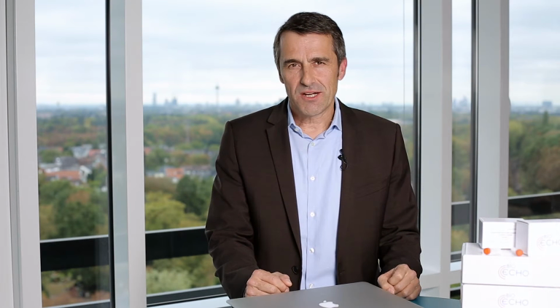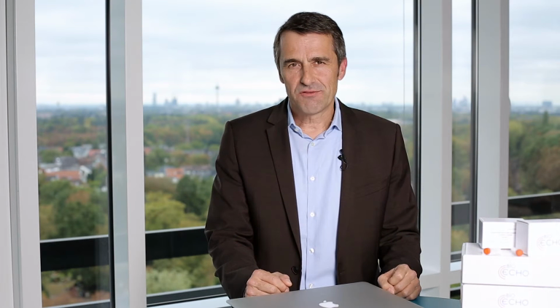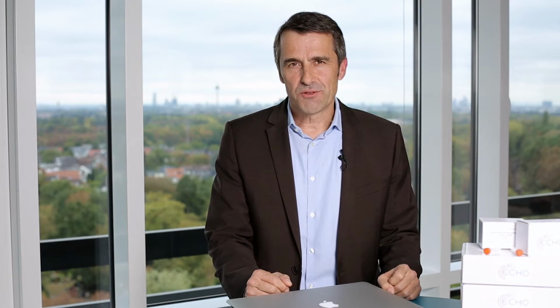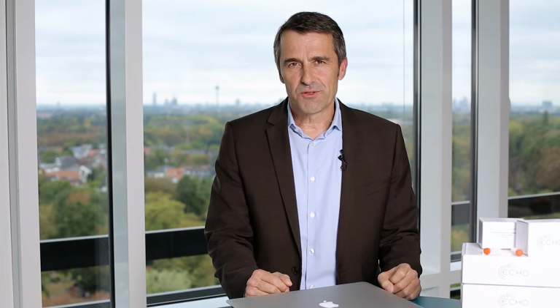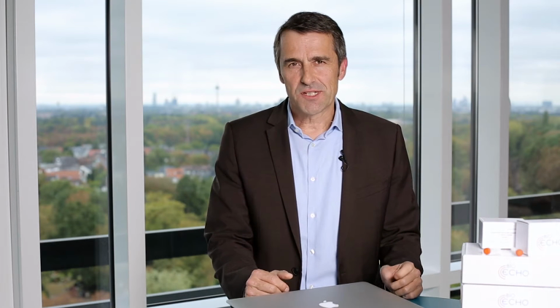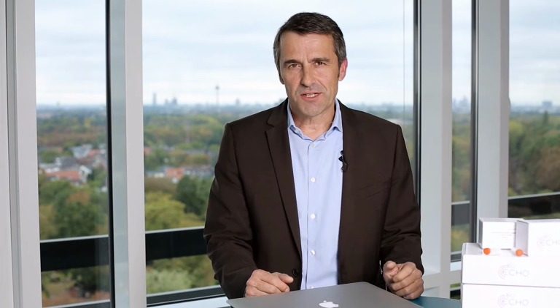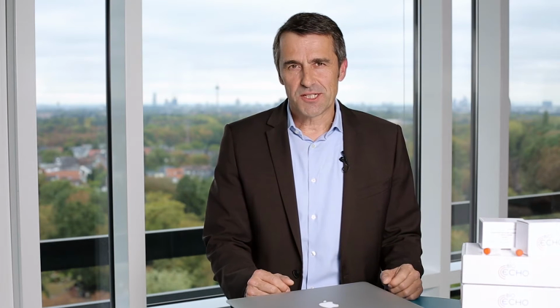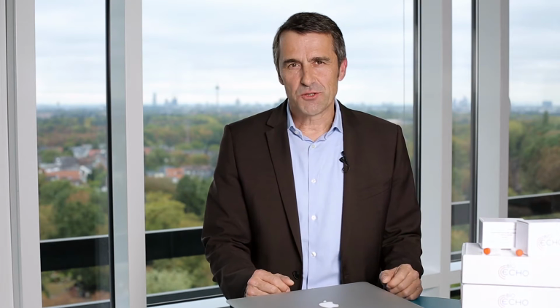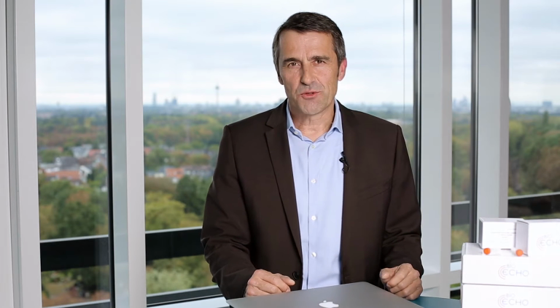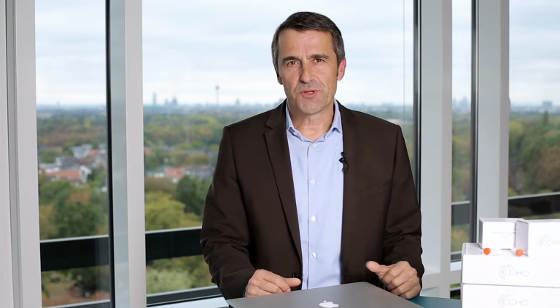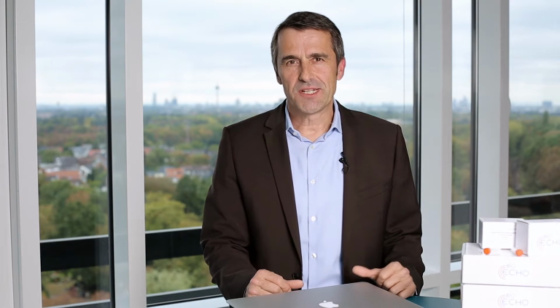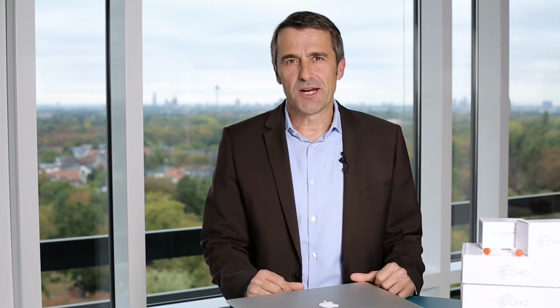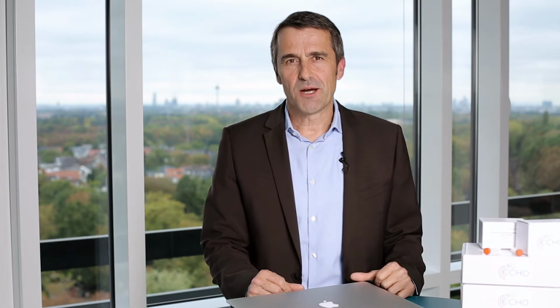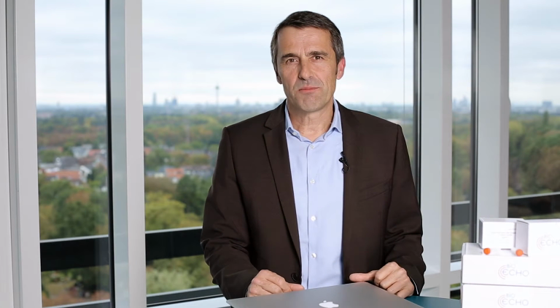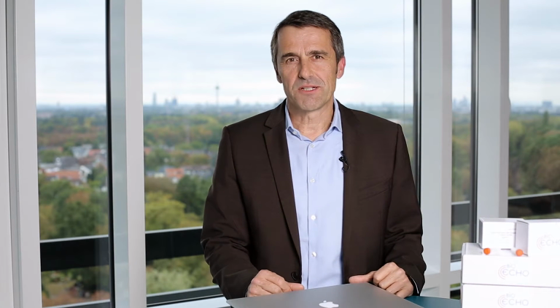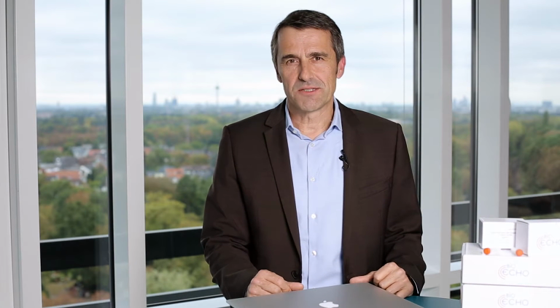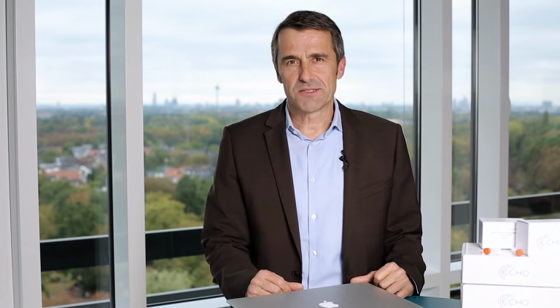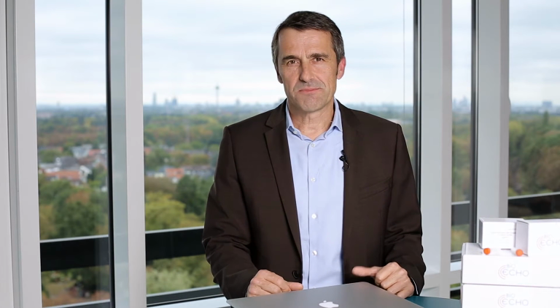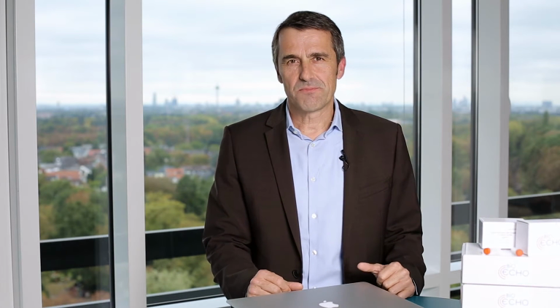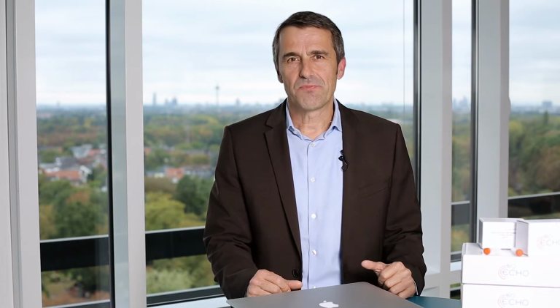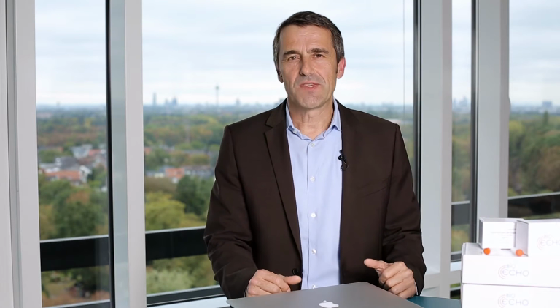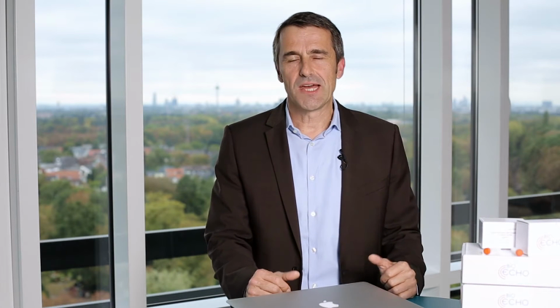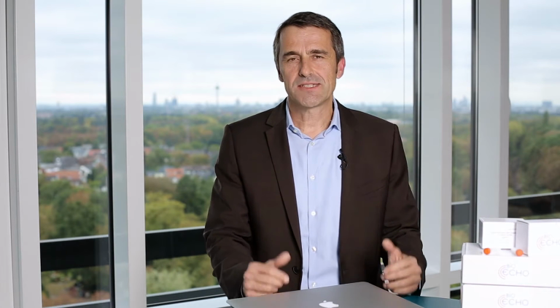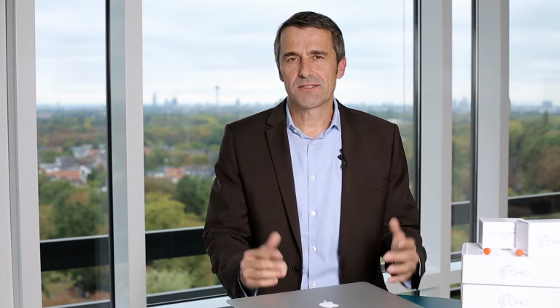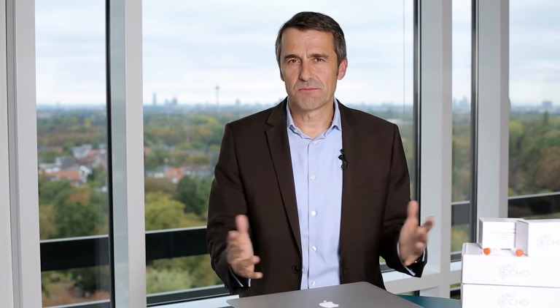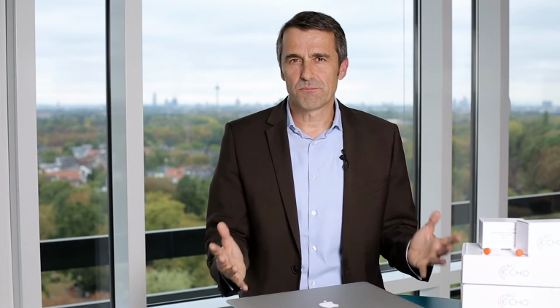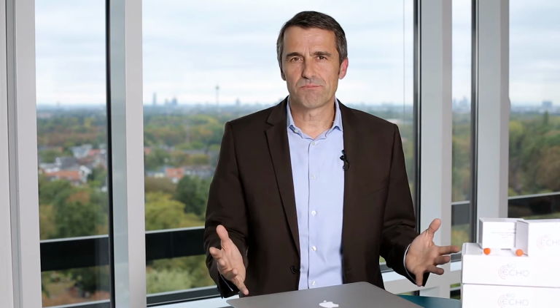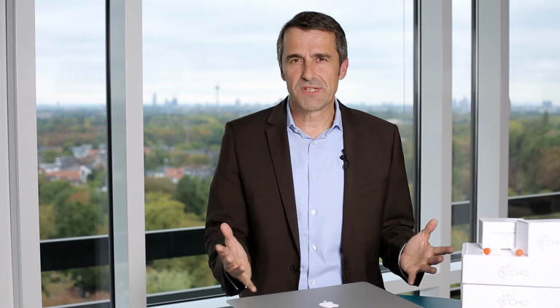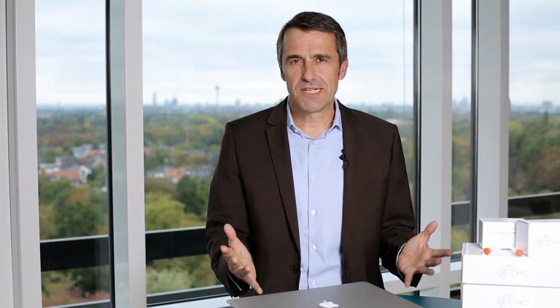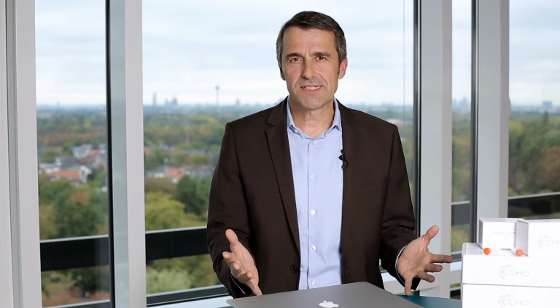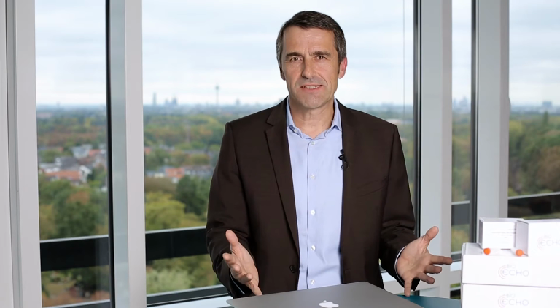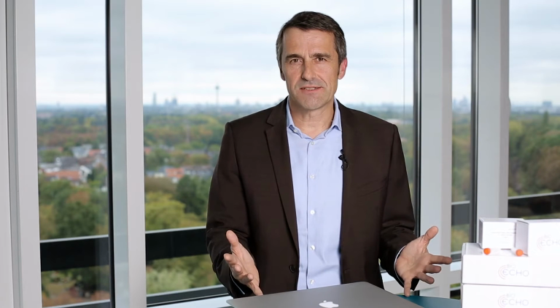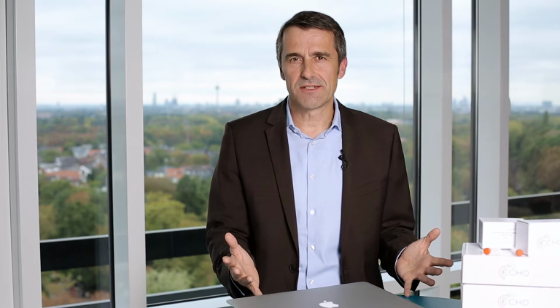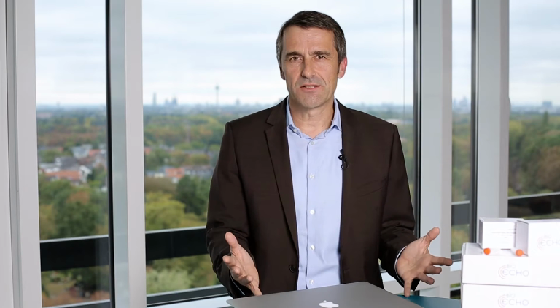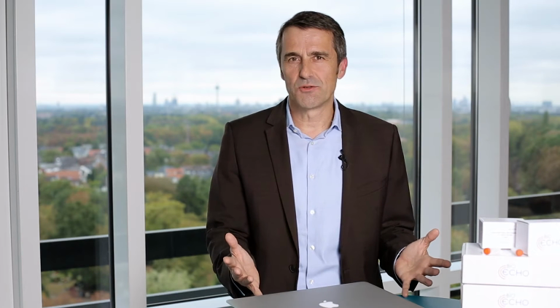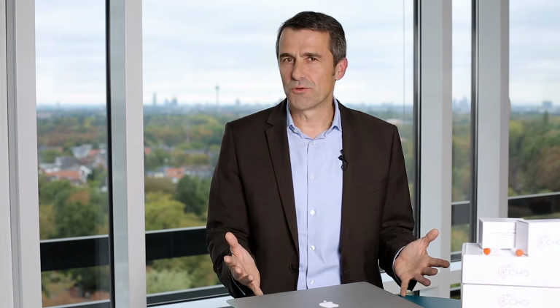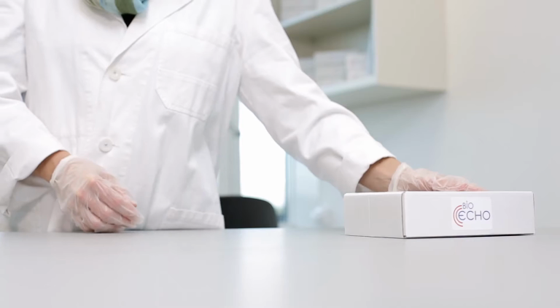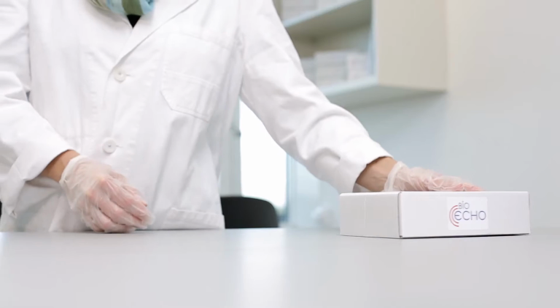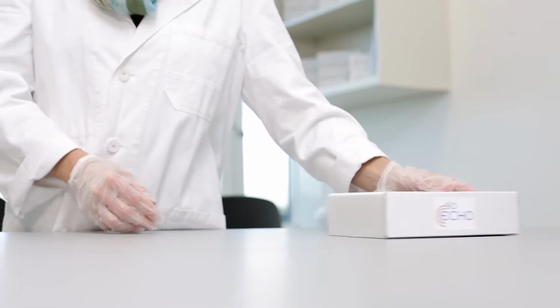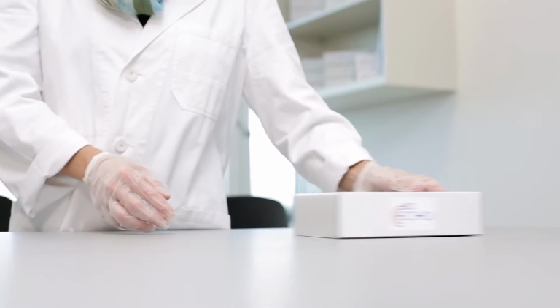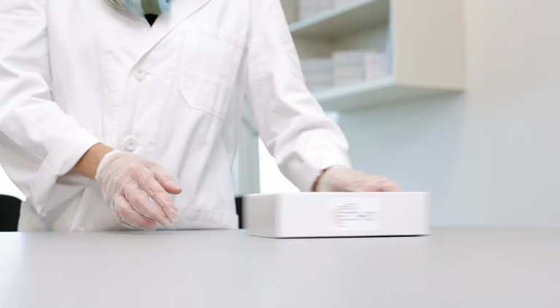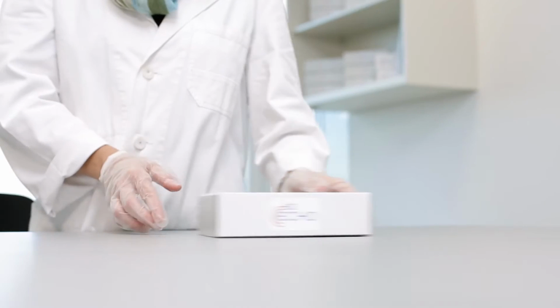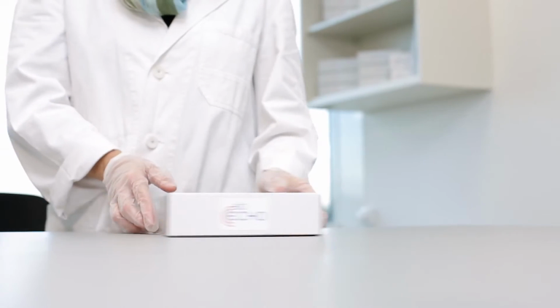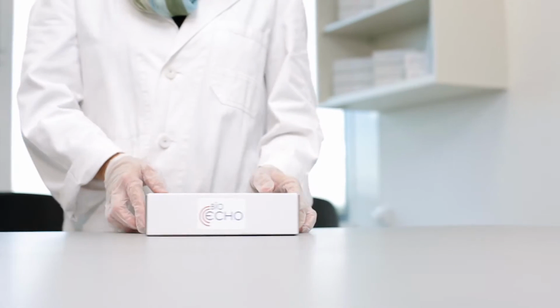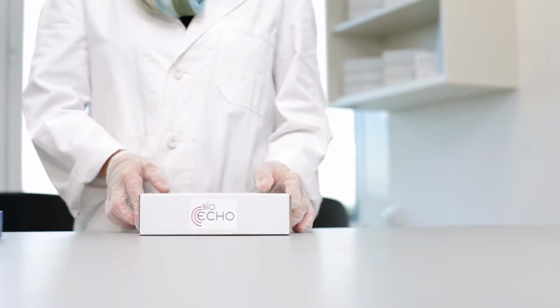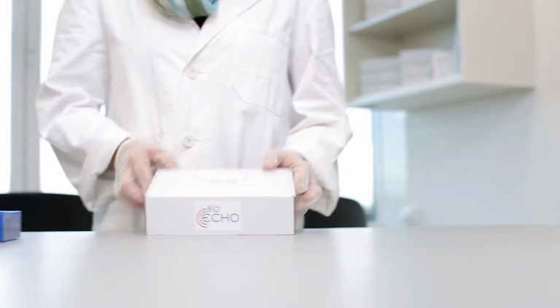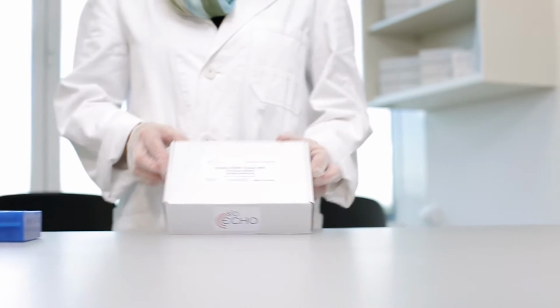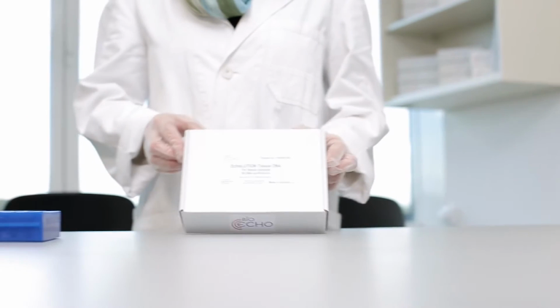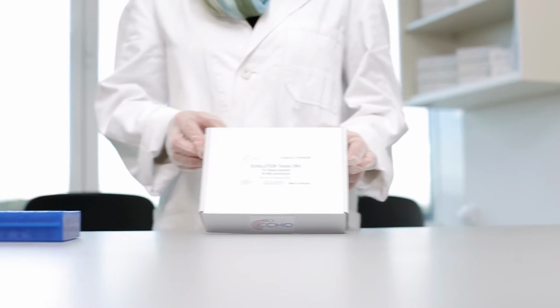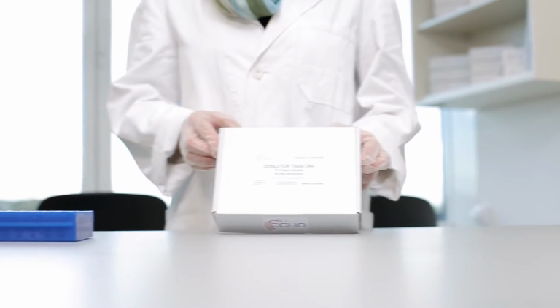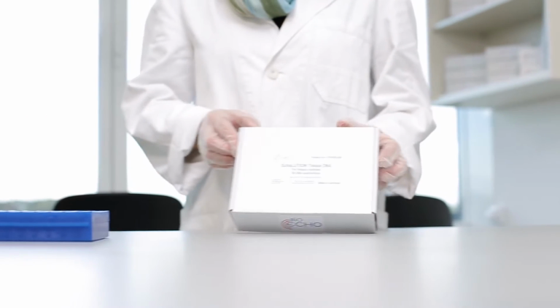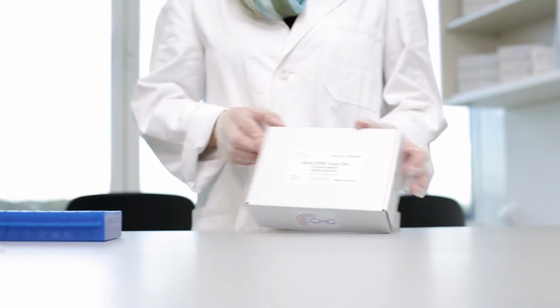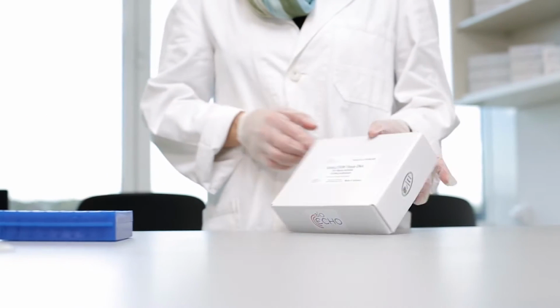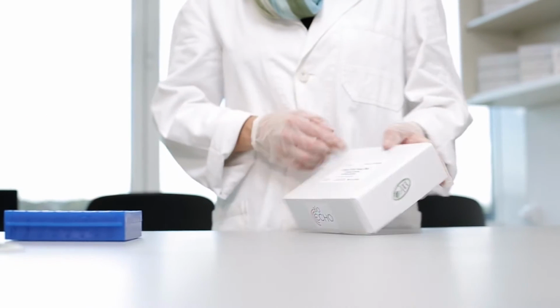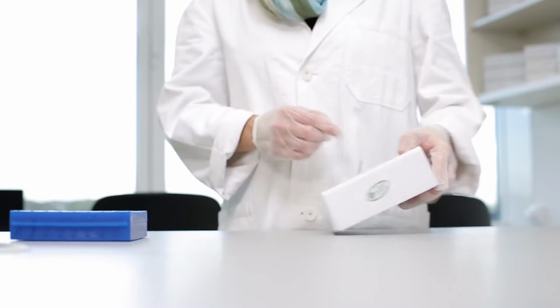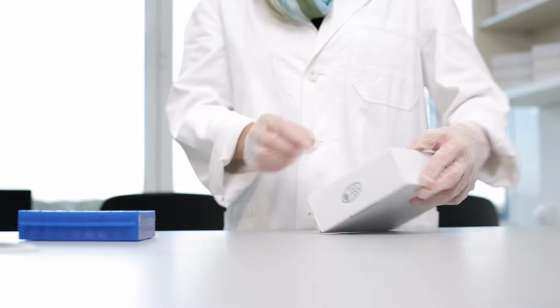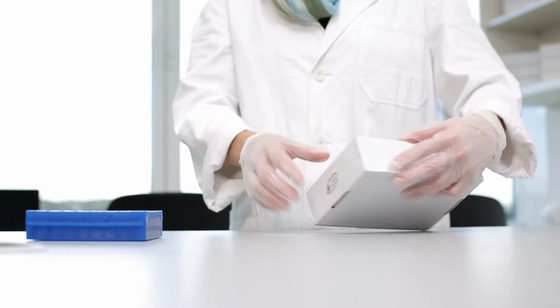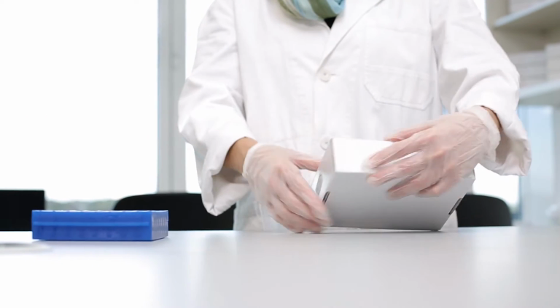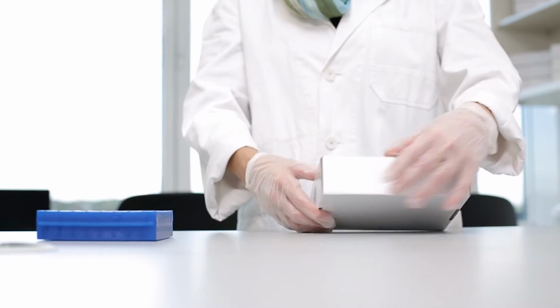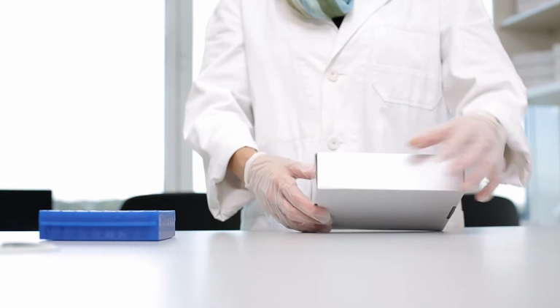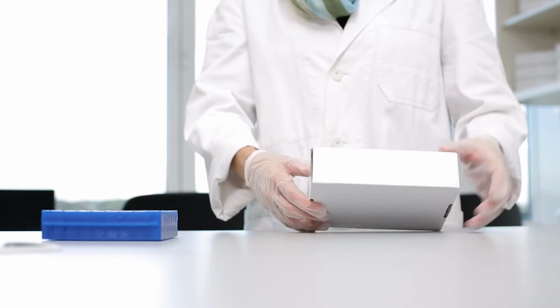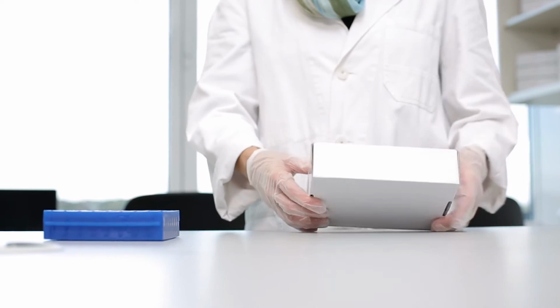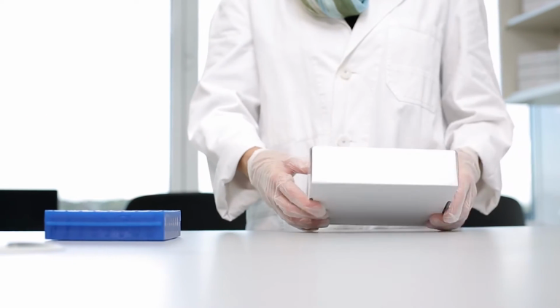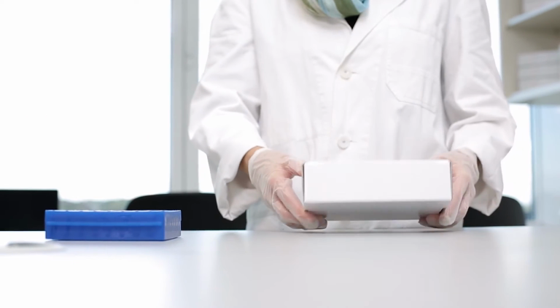We've worked for two years to make our technology commercially viable, and now our first kits are finished. The first patent applications are in preparation.